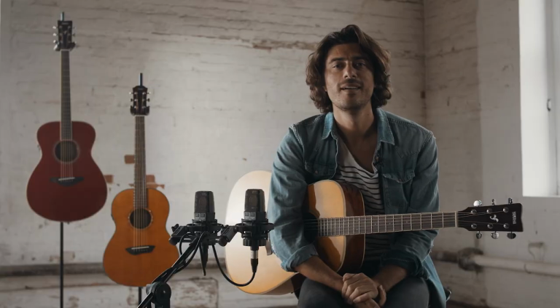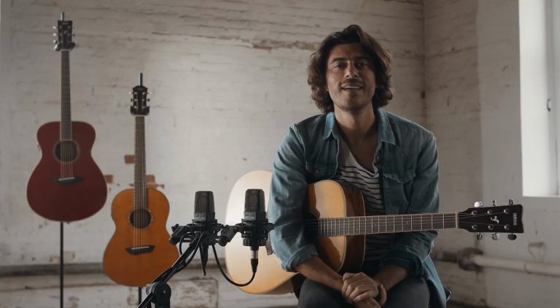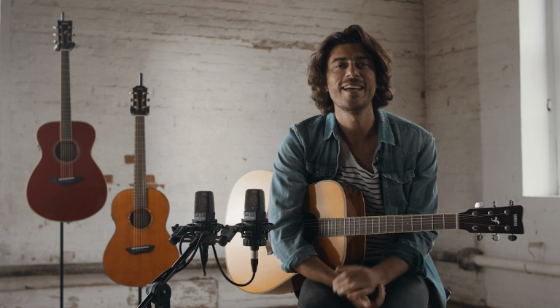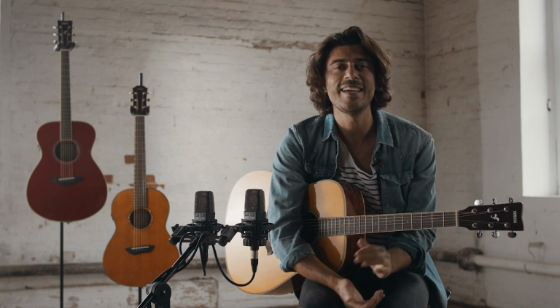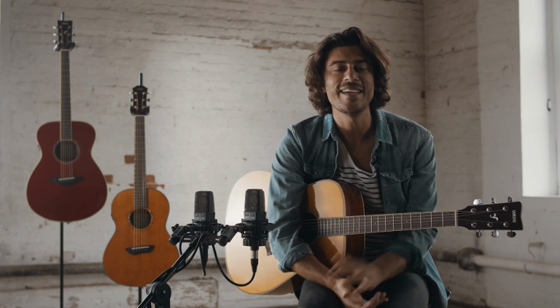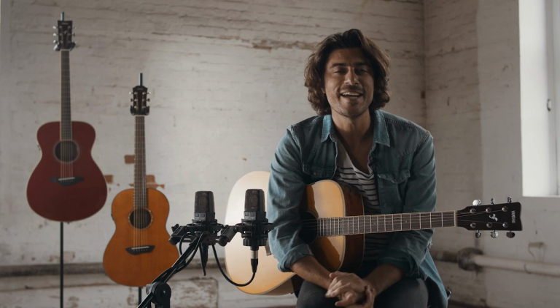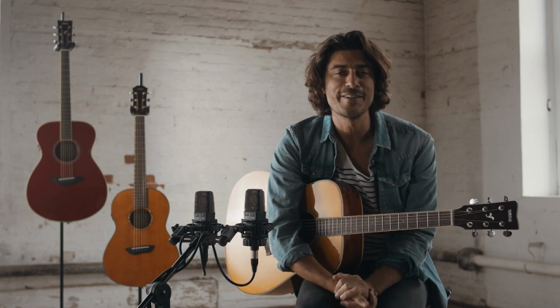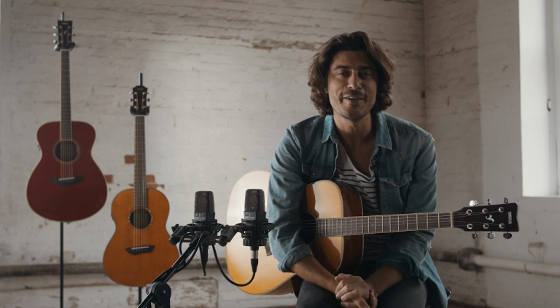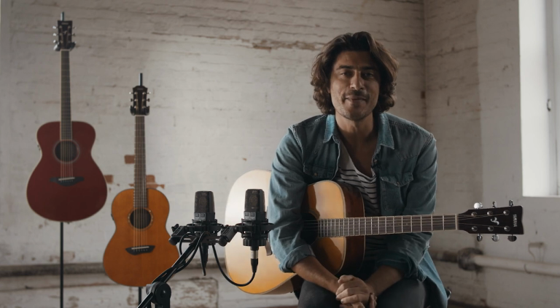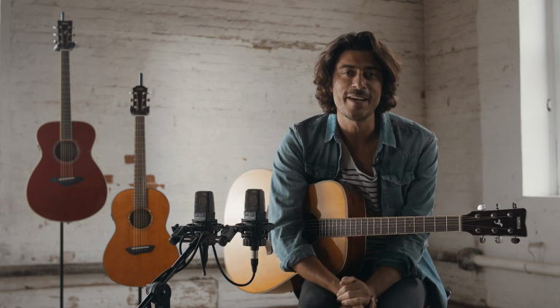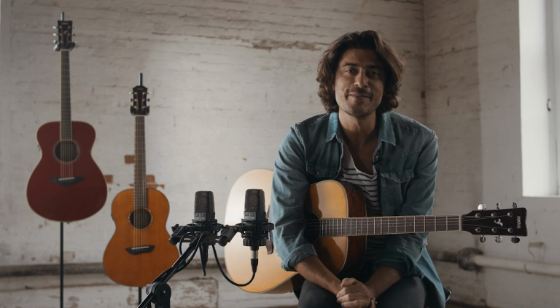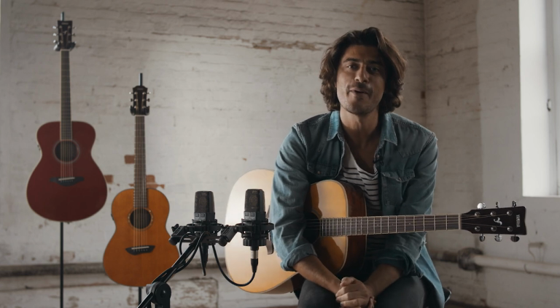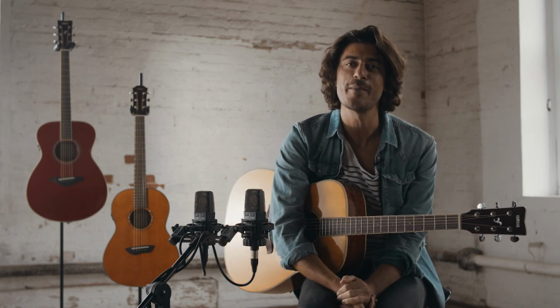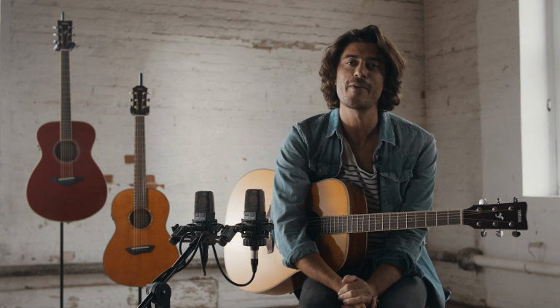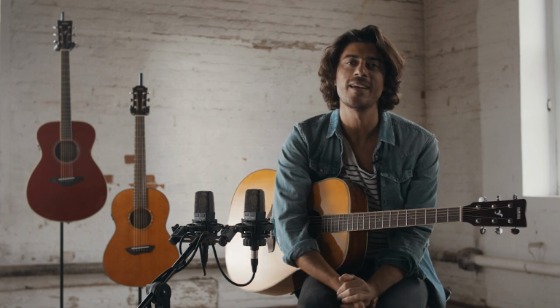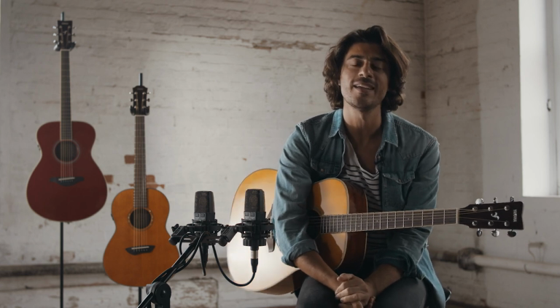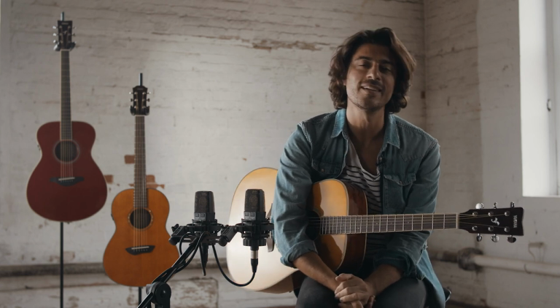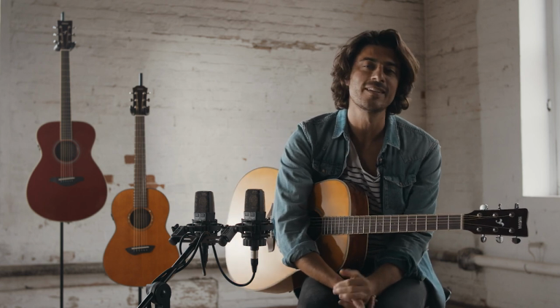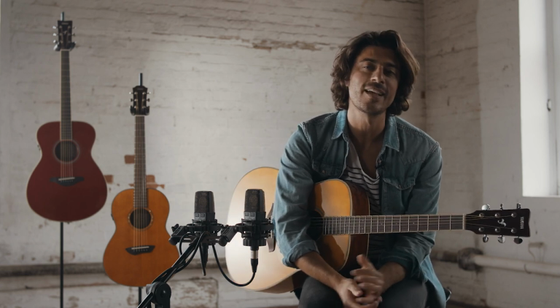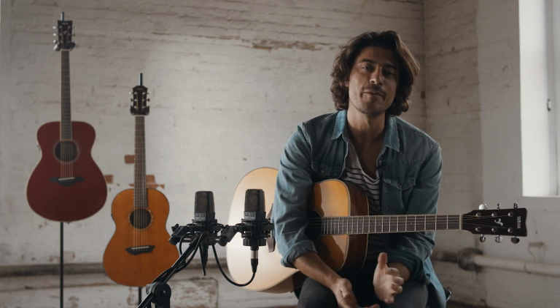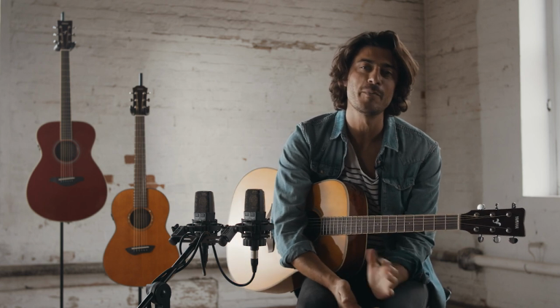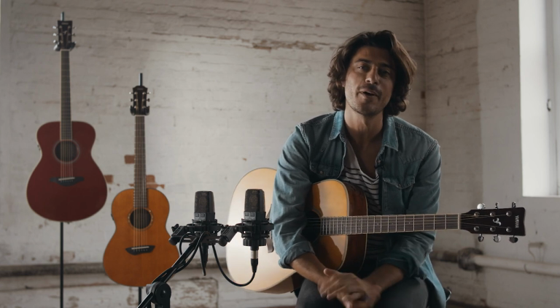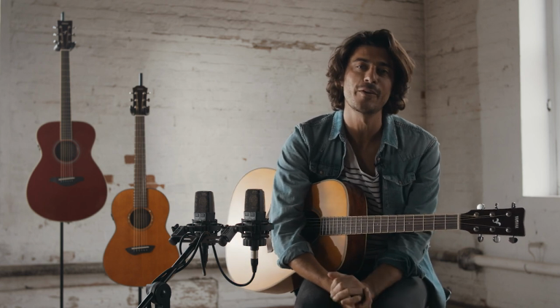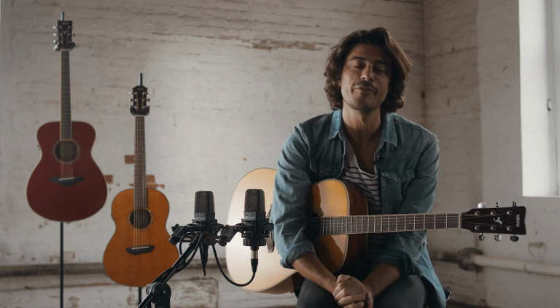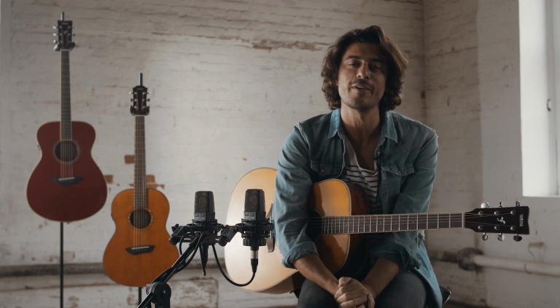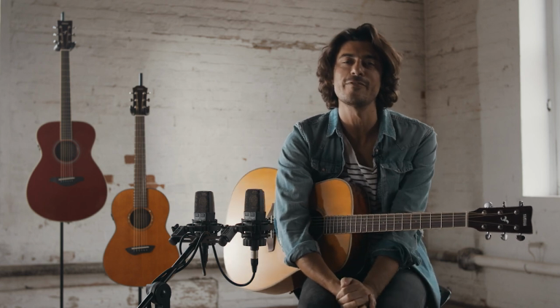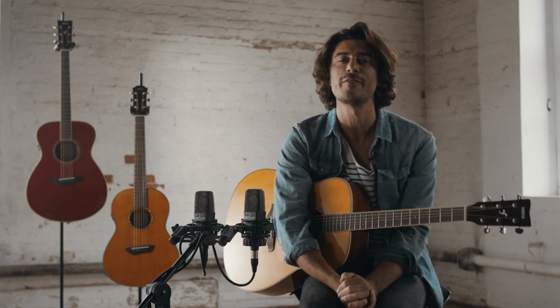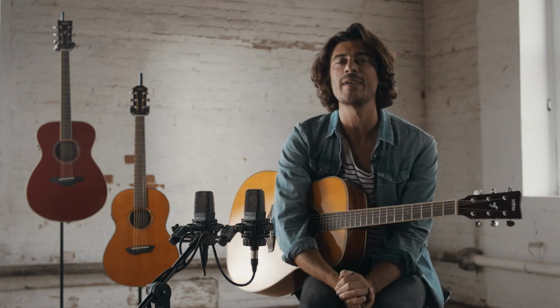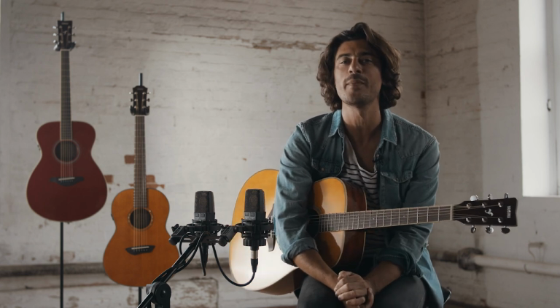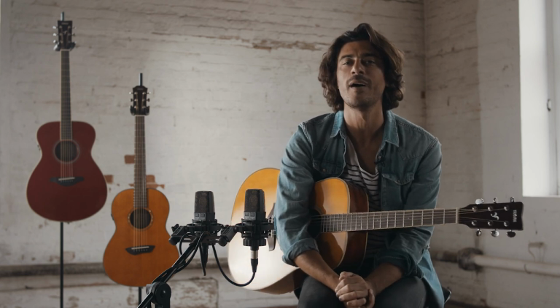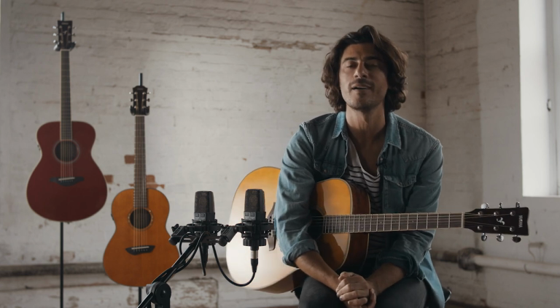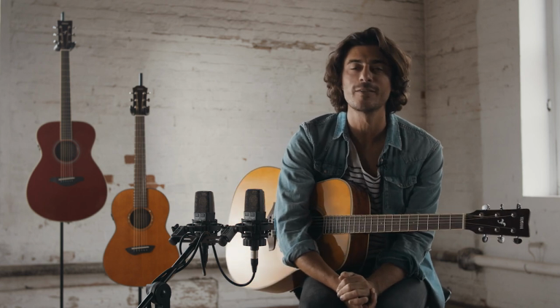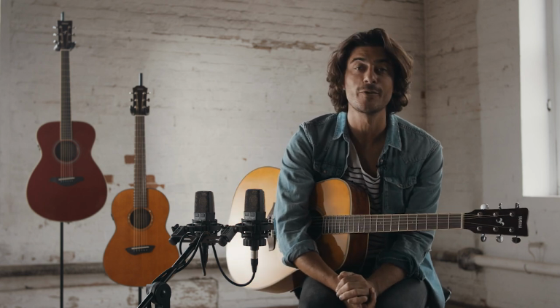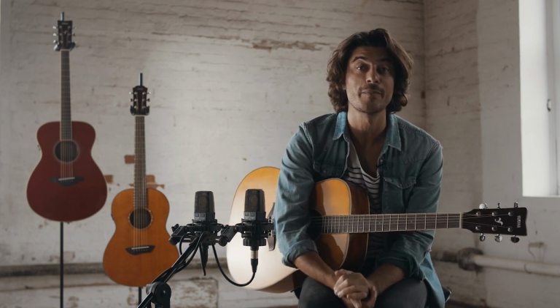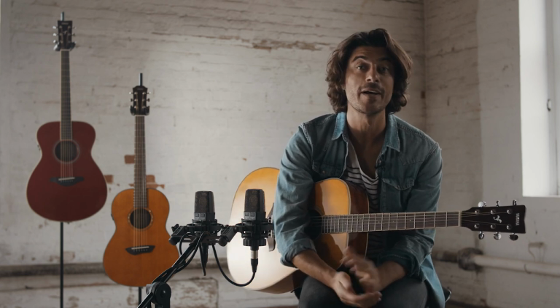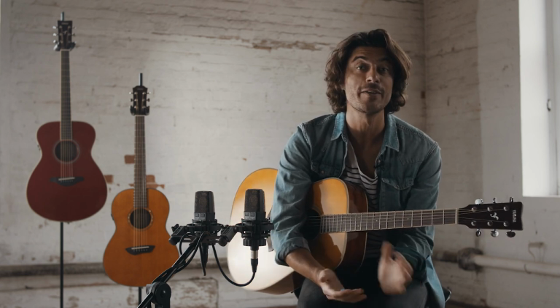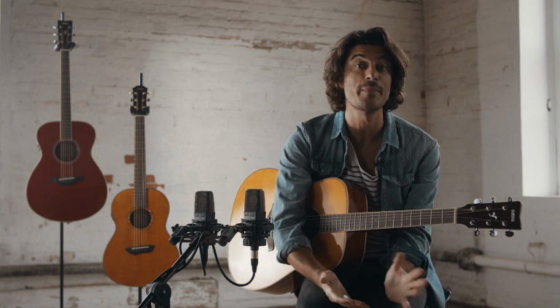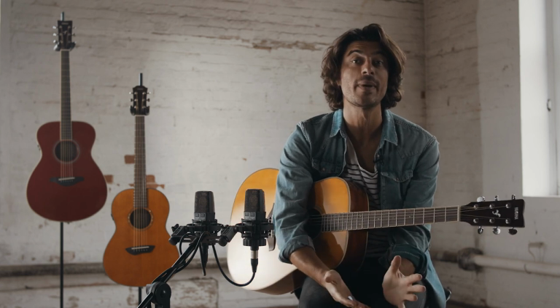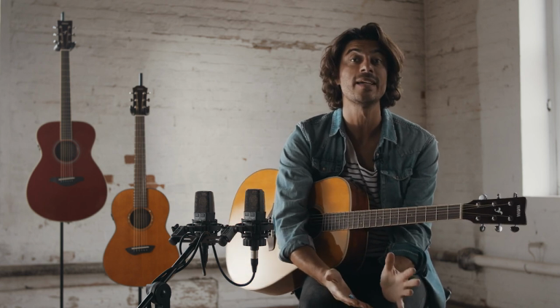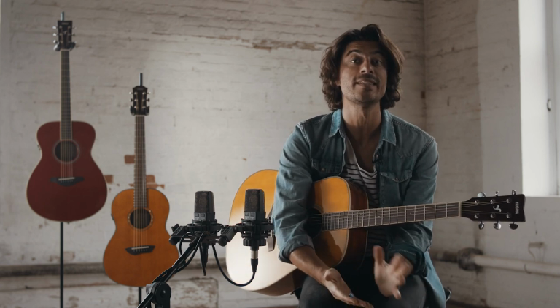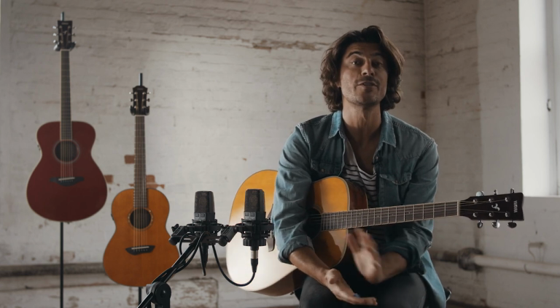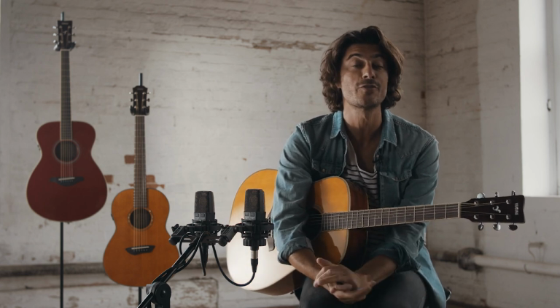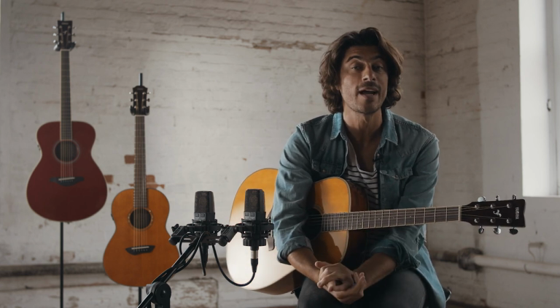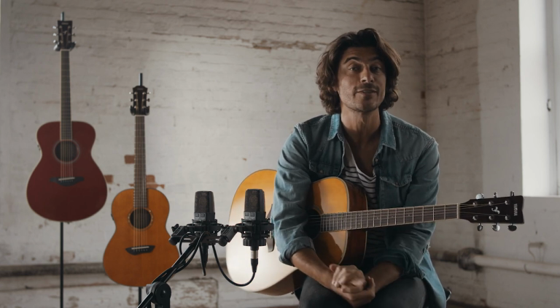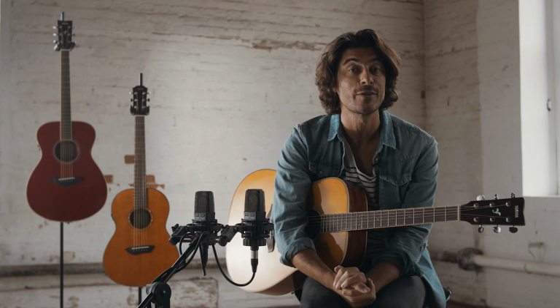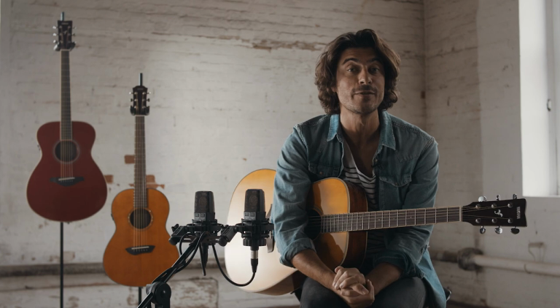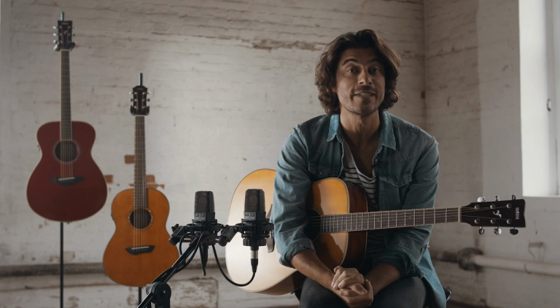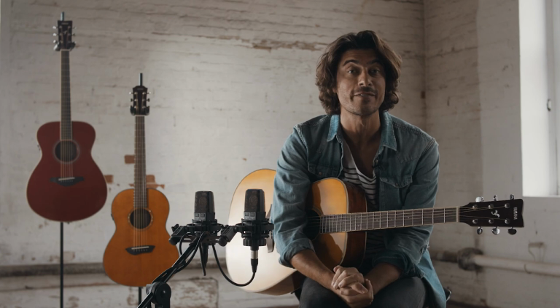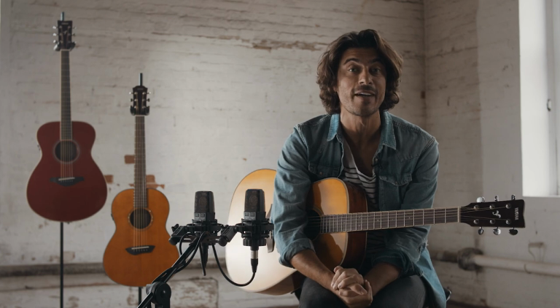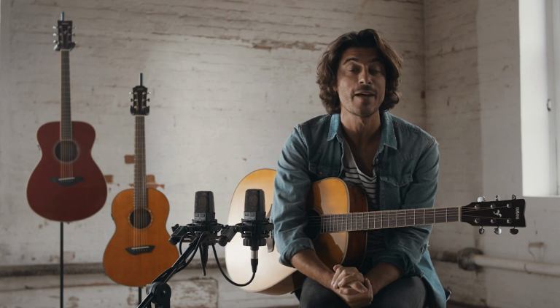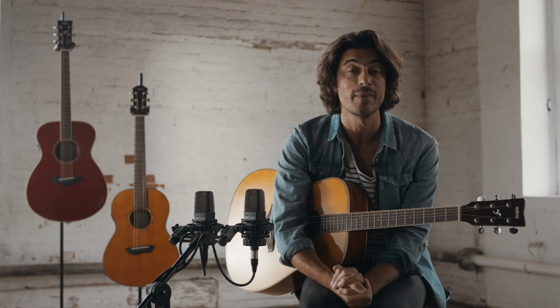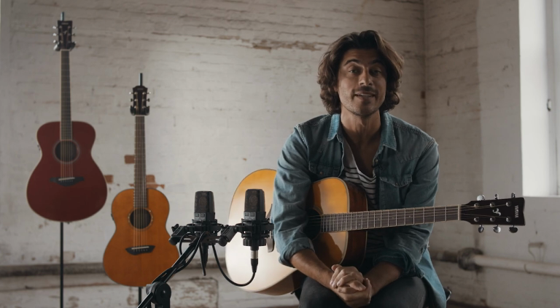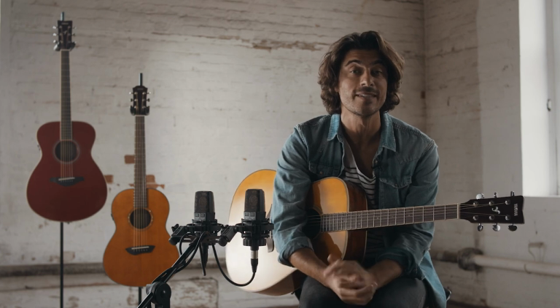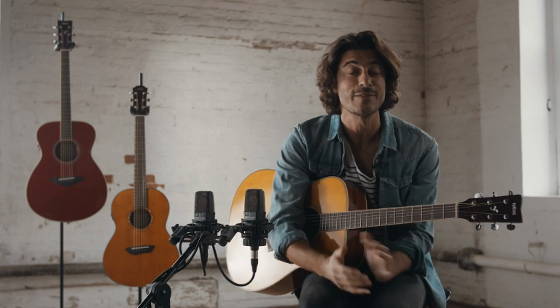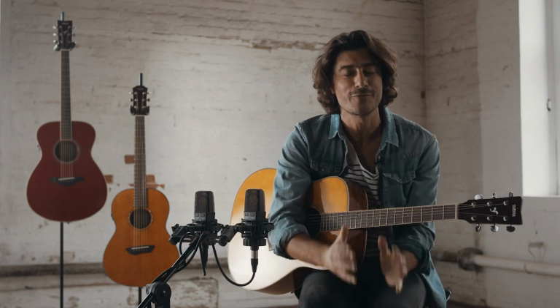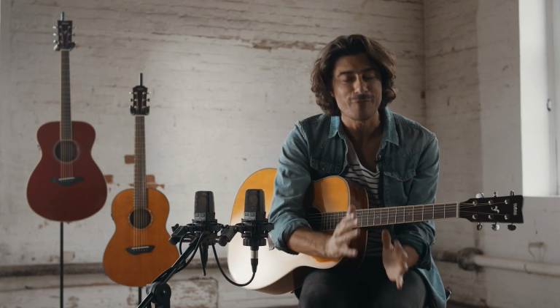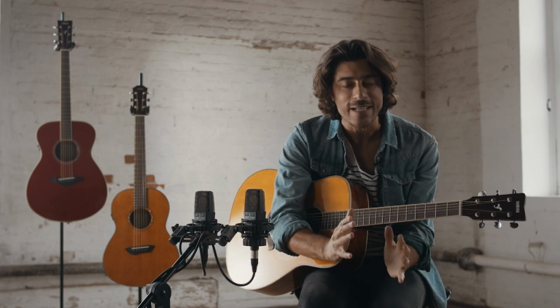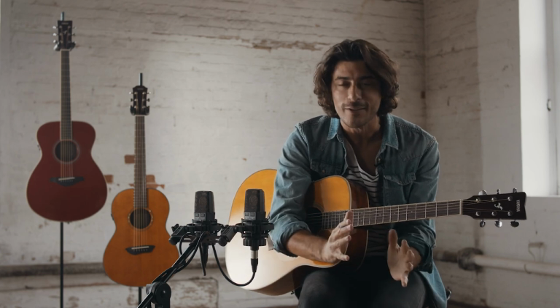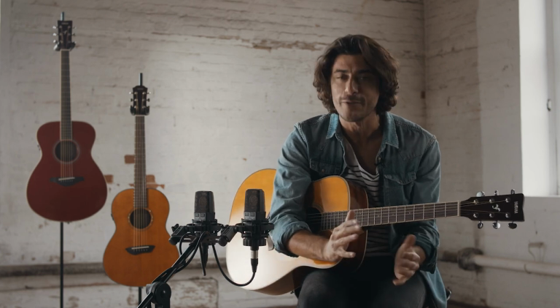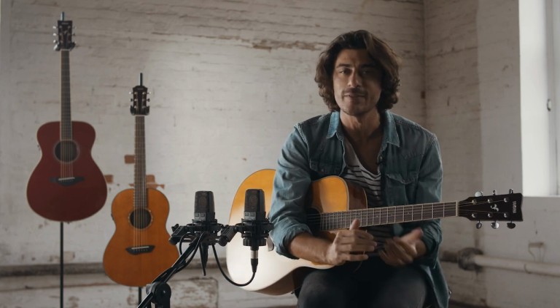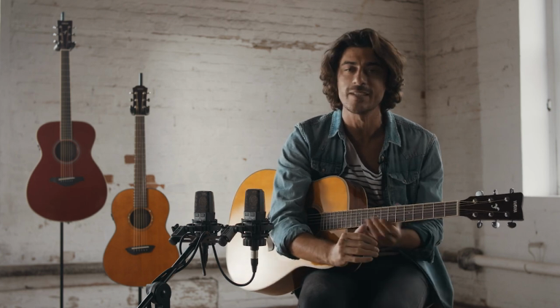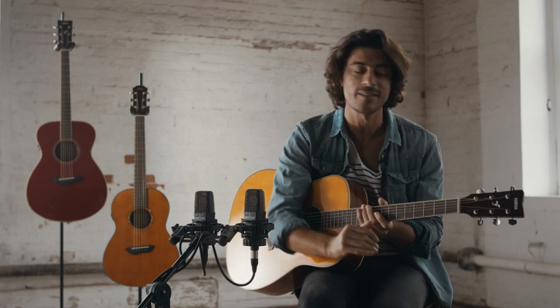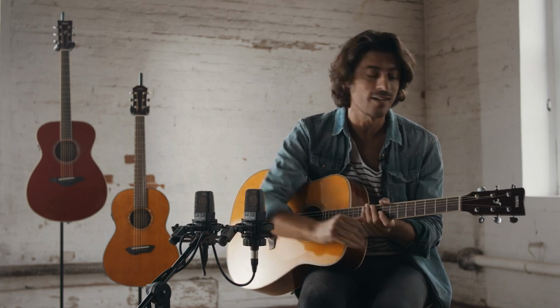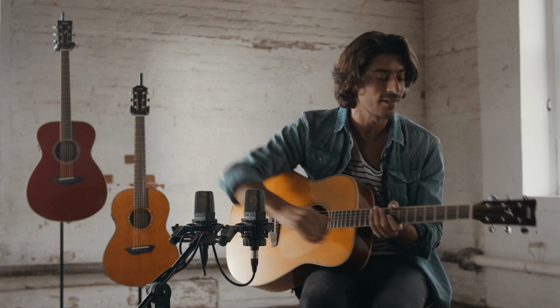Hey, how you doing? My name is Mike Bradley and today I'm with my good friends from Yamaha to talk about the amazing TransAcoustic family, these great acoustic guitars.